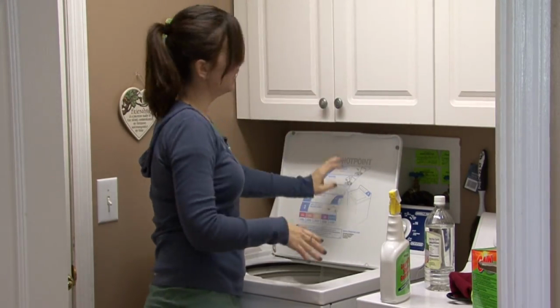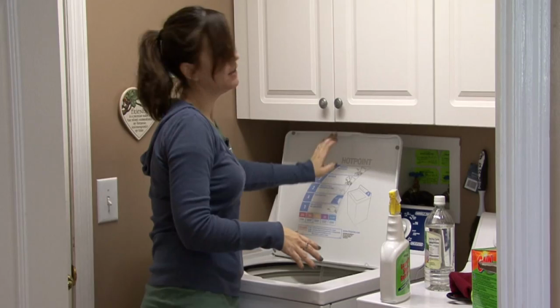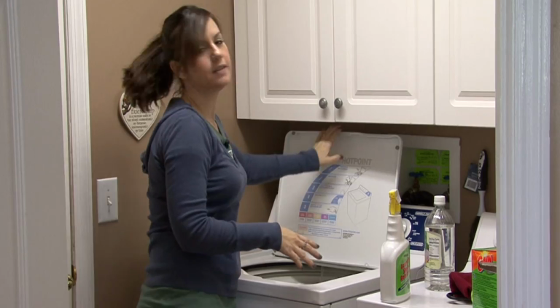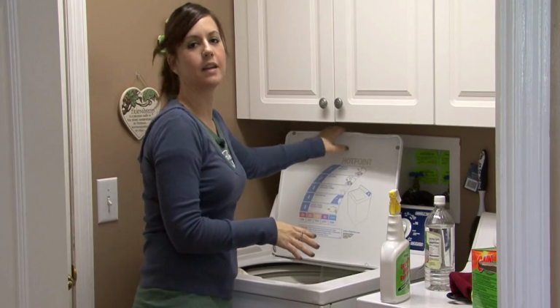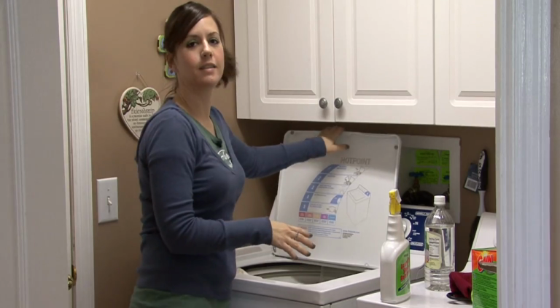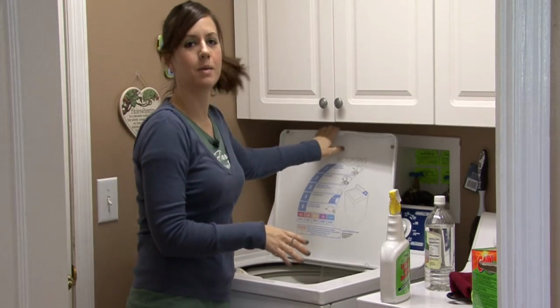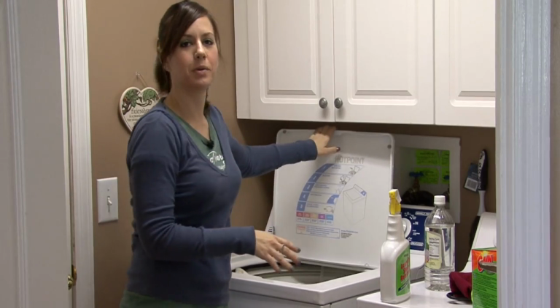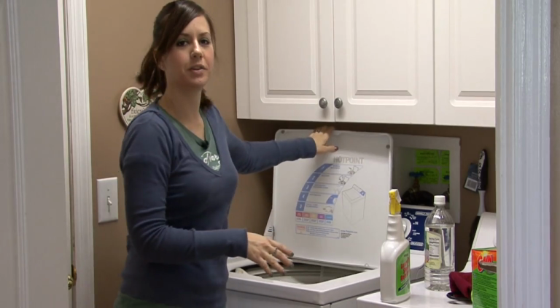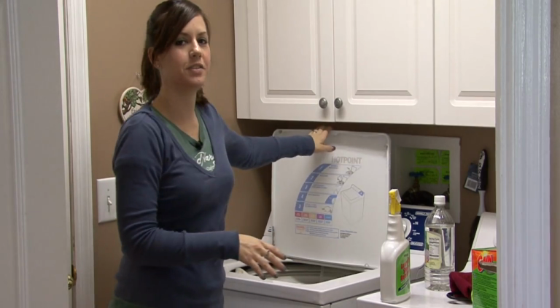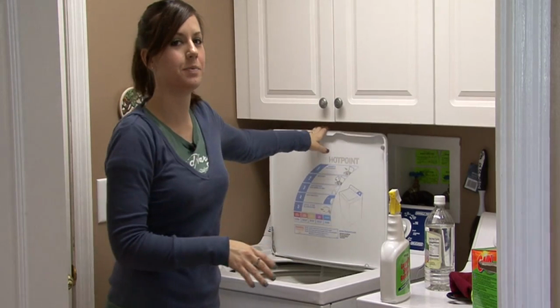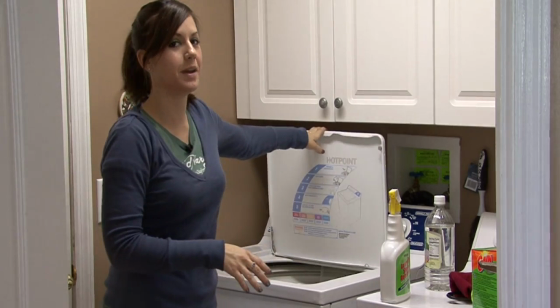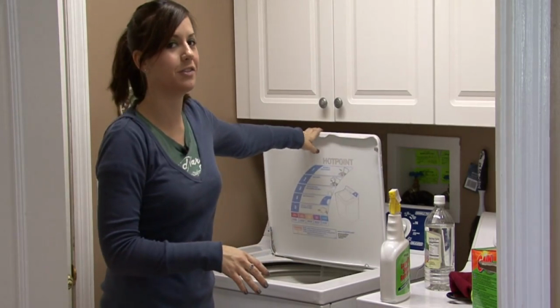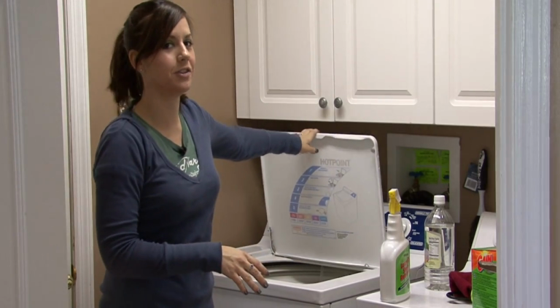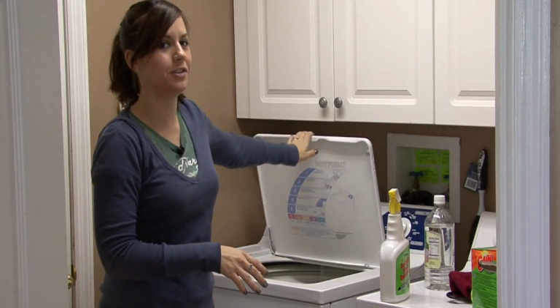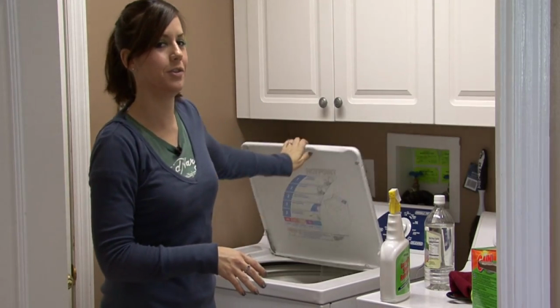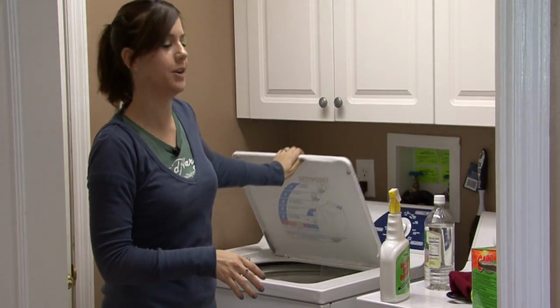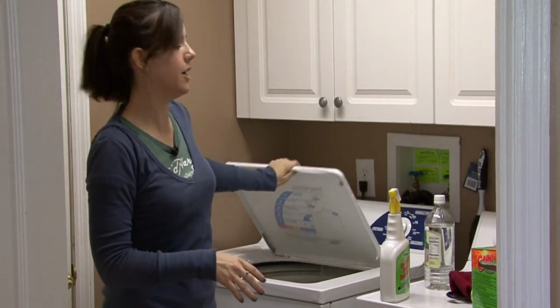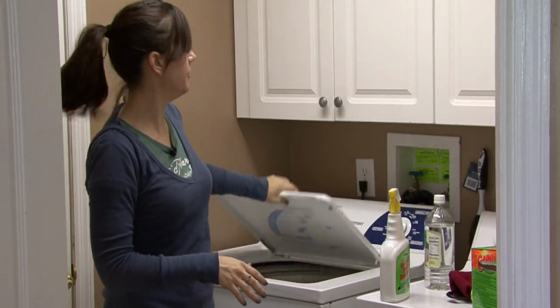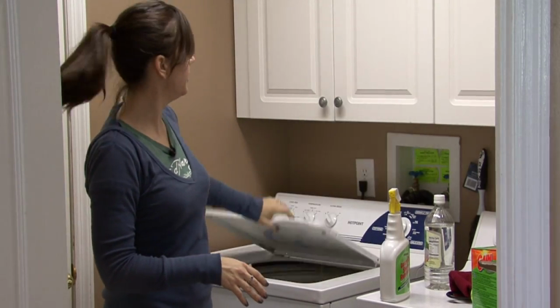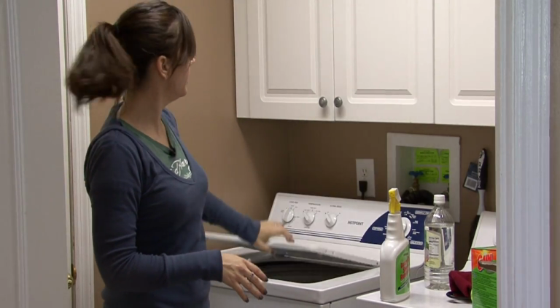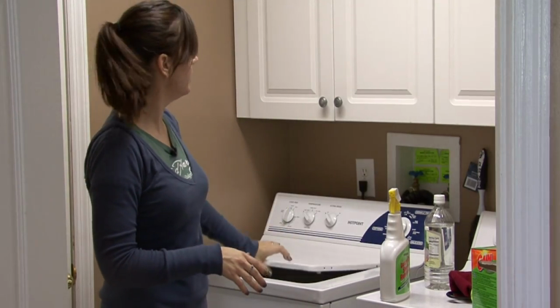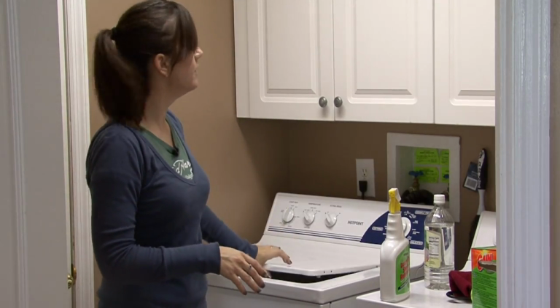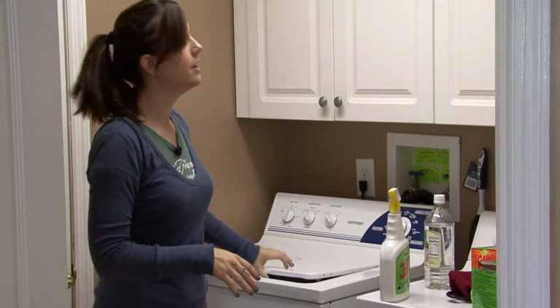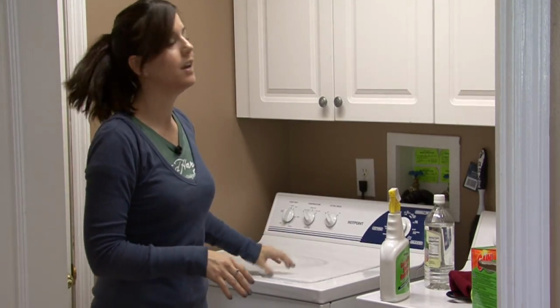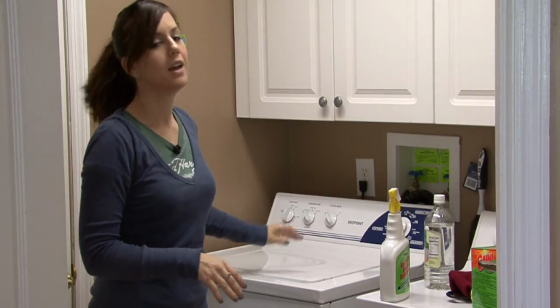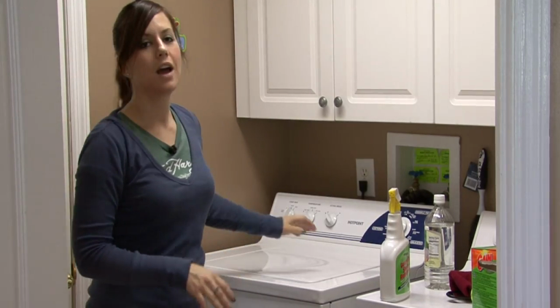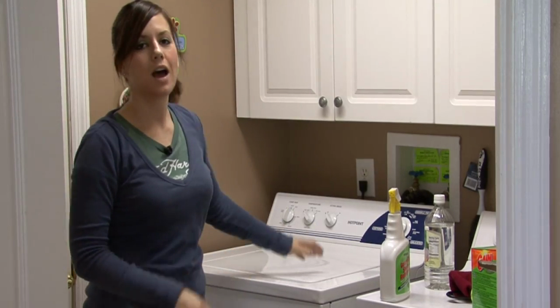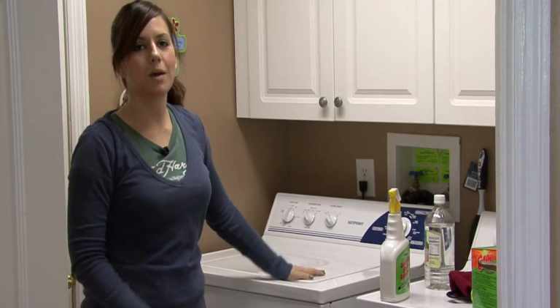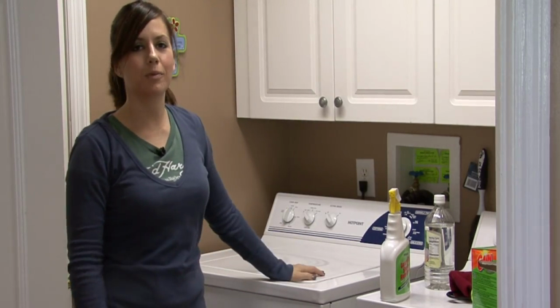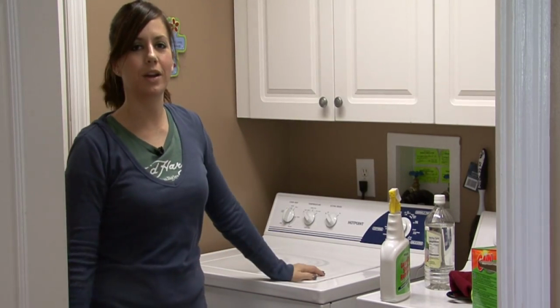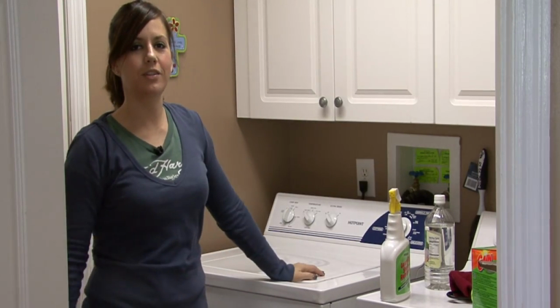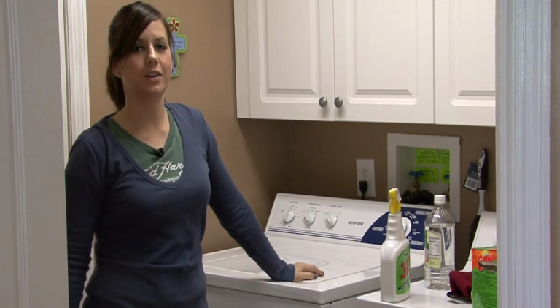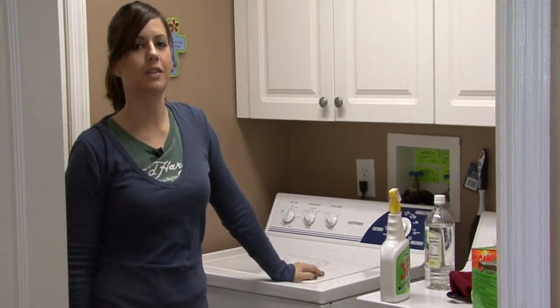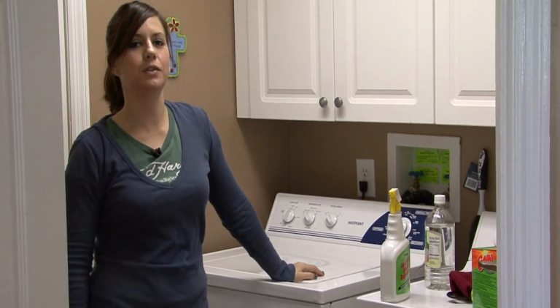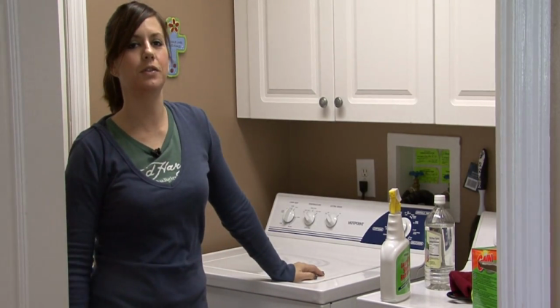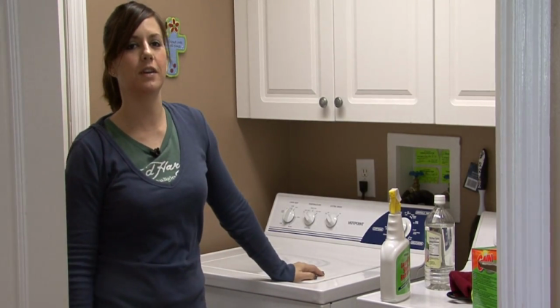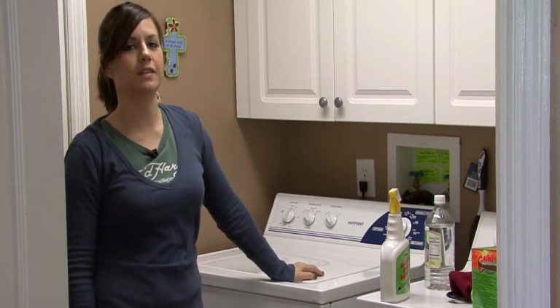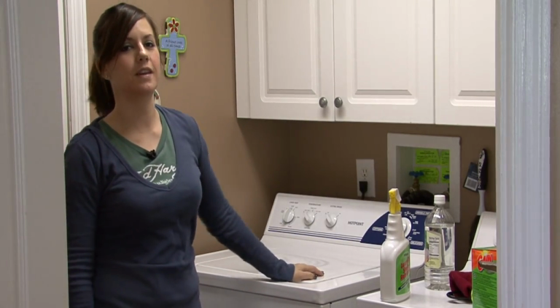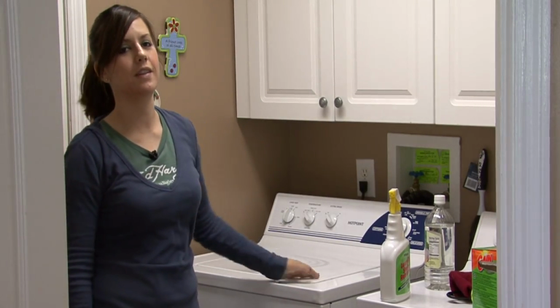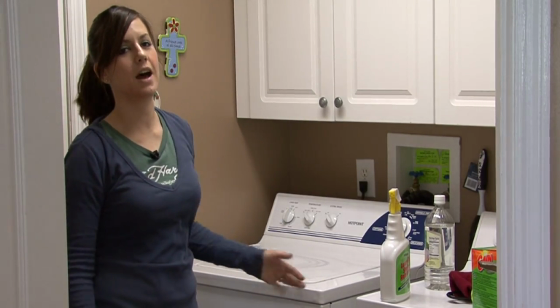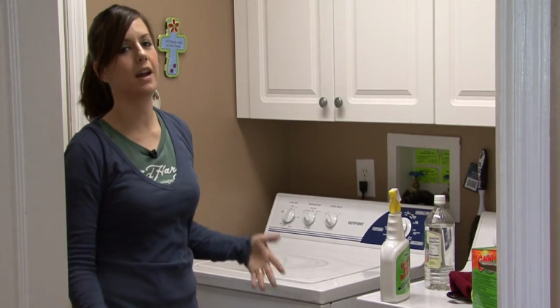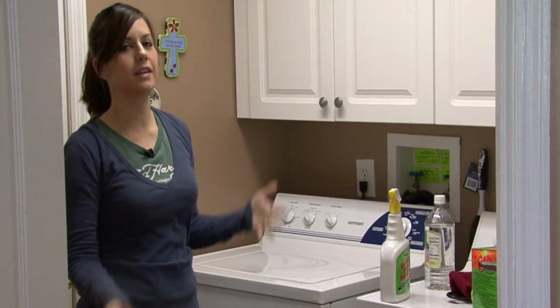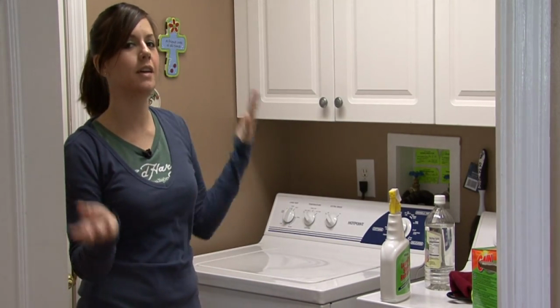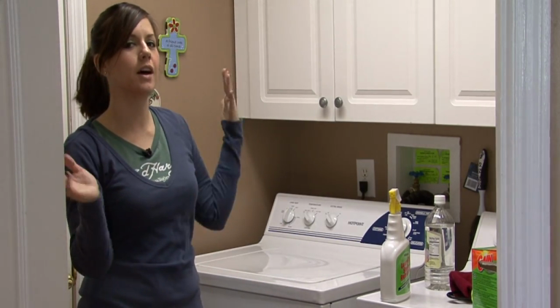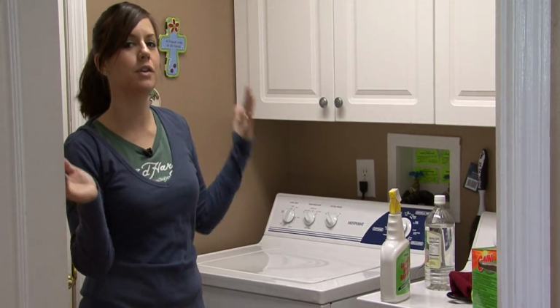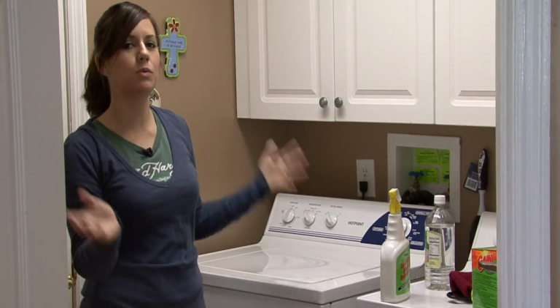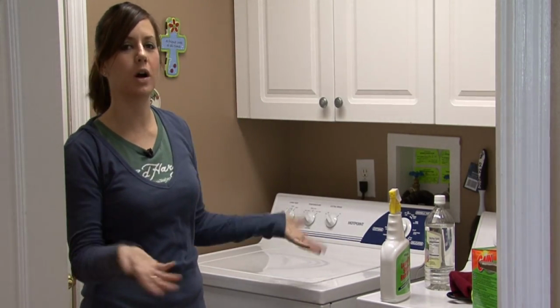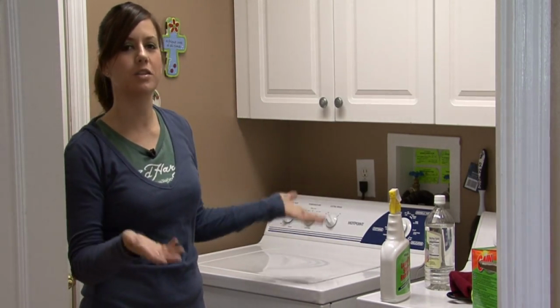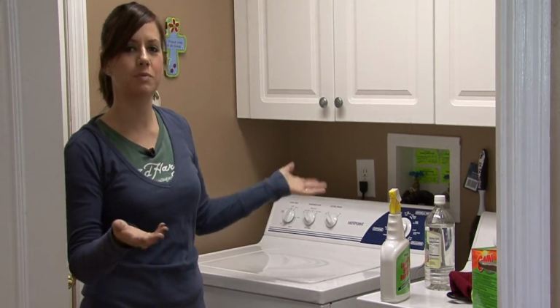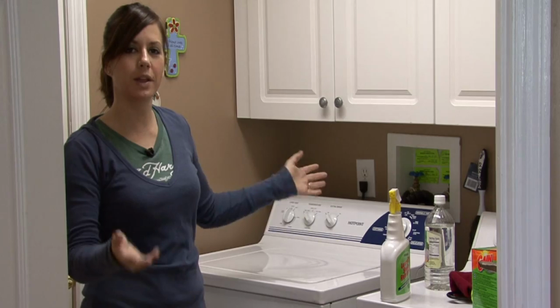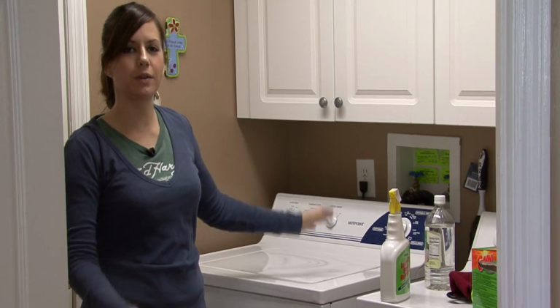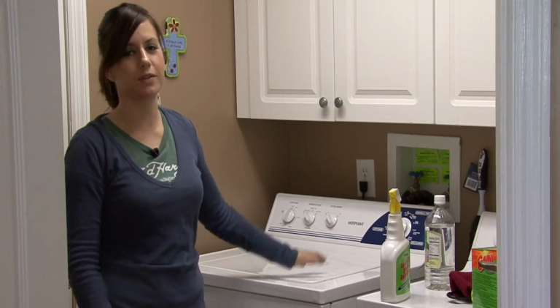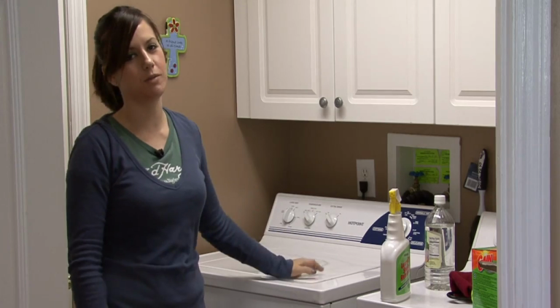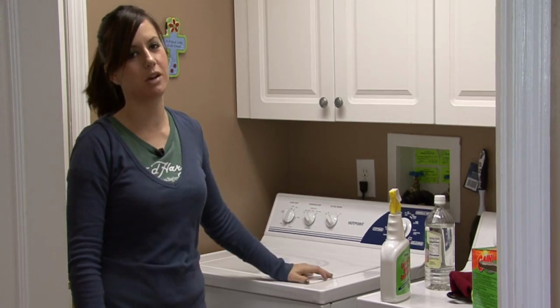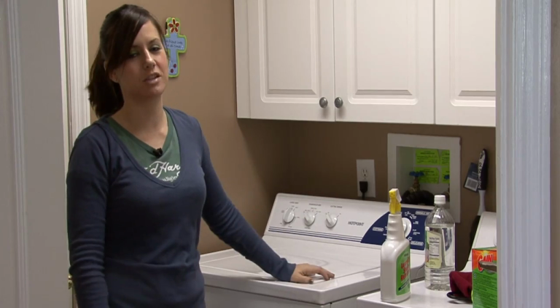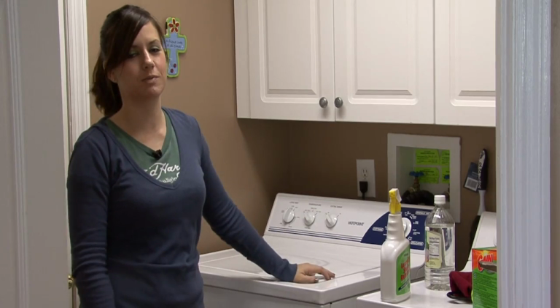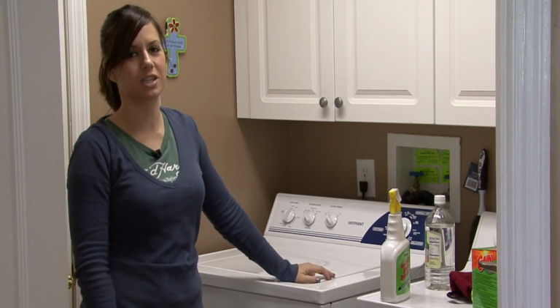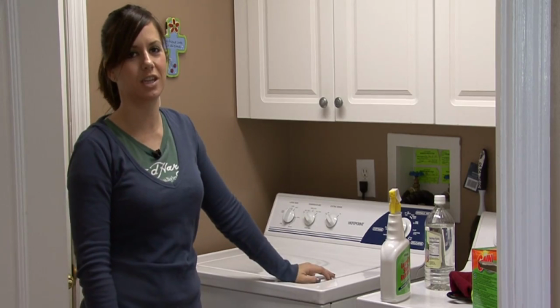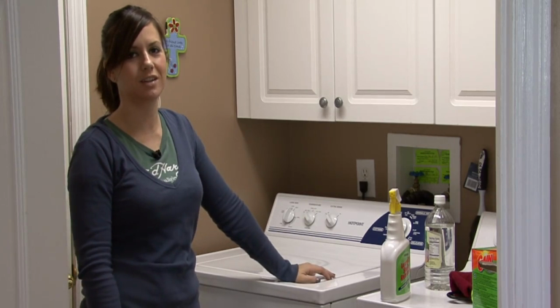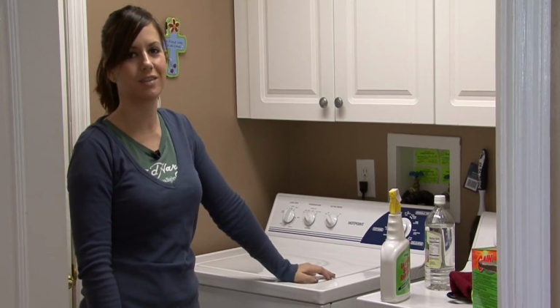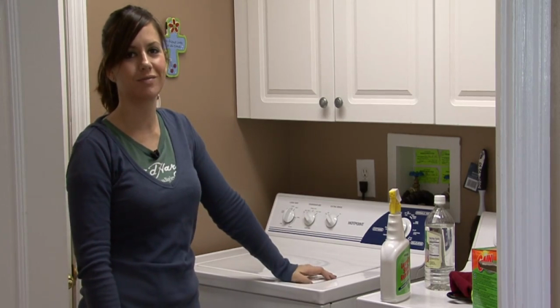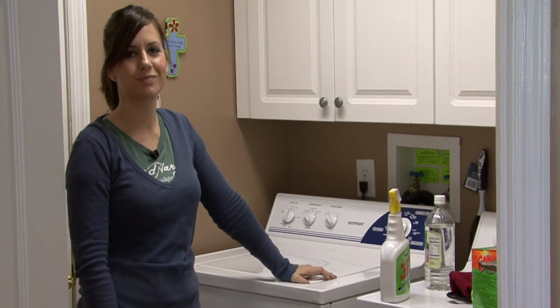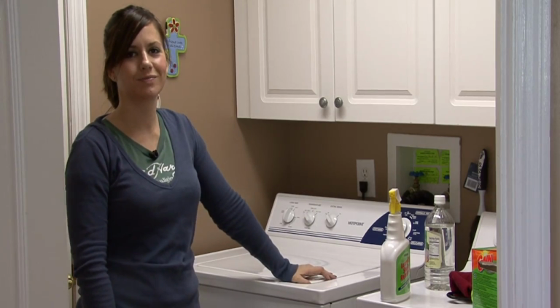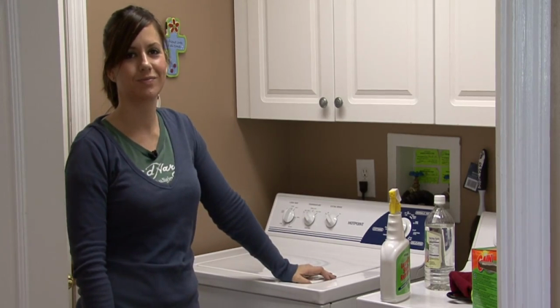It's that simple, just make sure to do it often. I'm Rachel Etuzas and that is how you wash pillows in the washing machine.